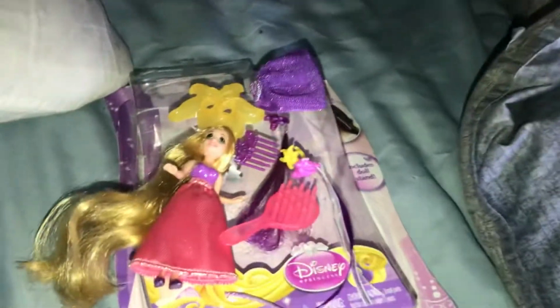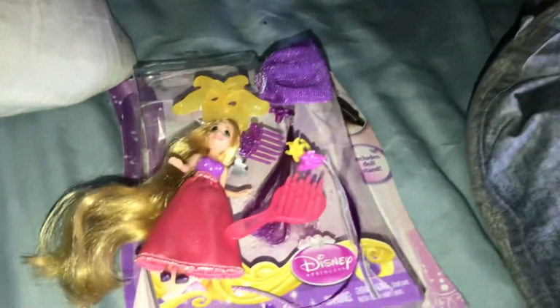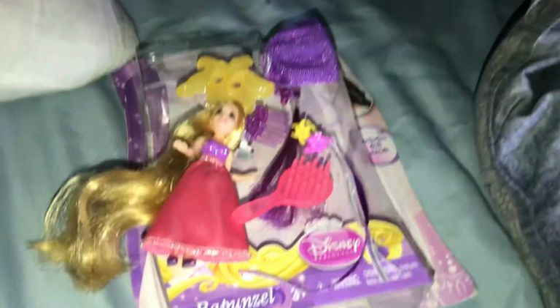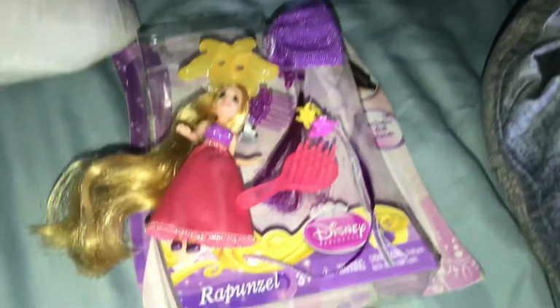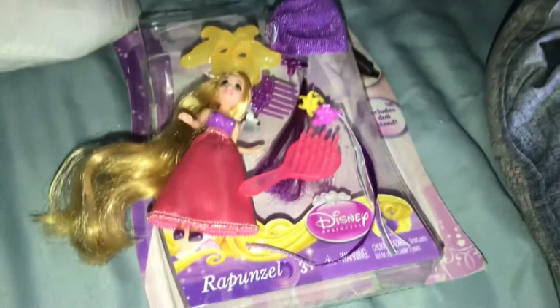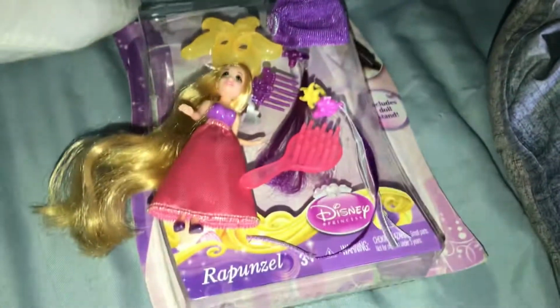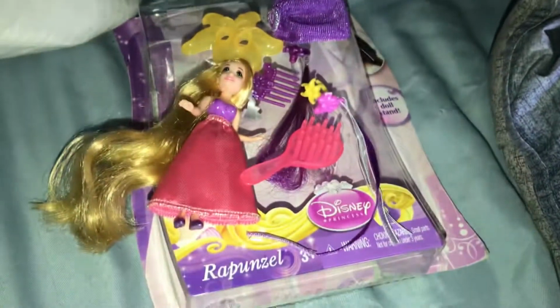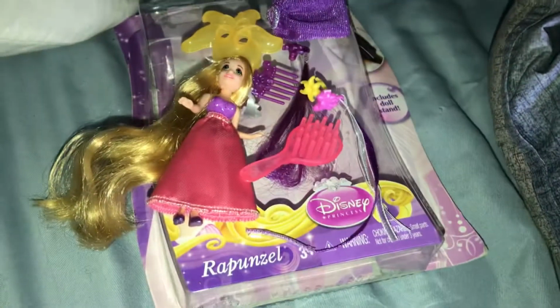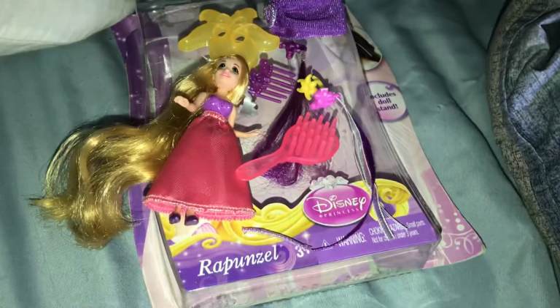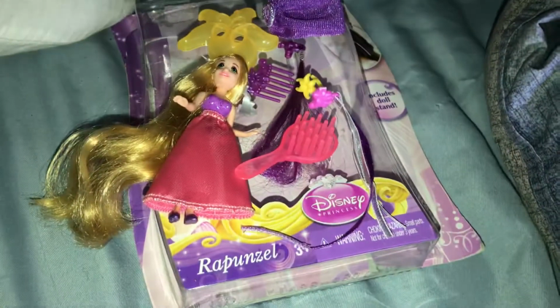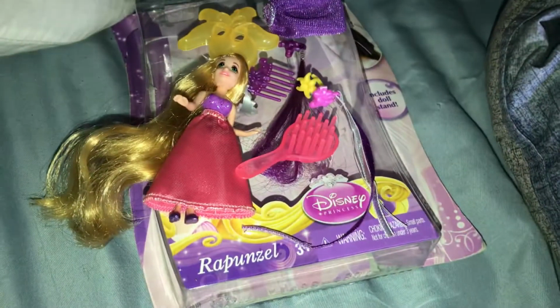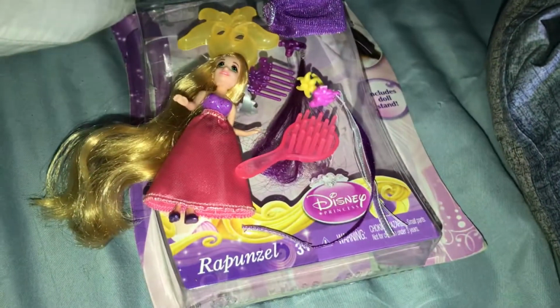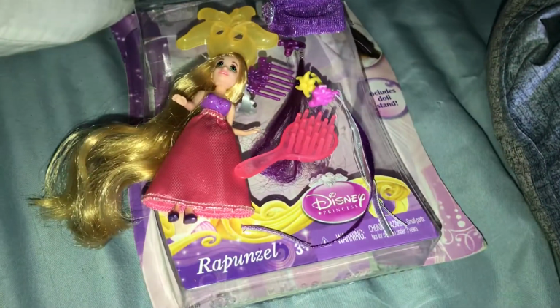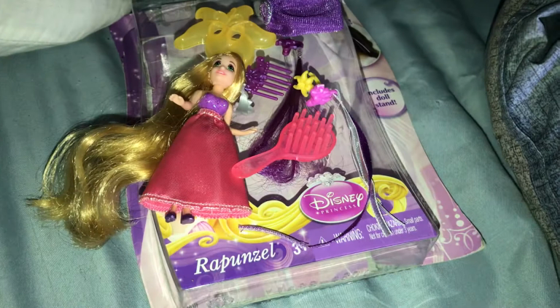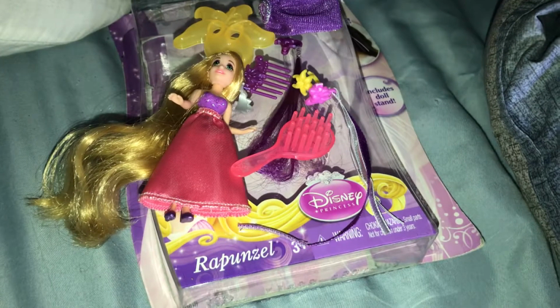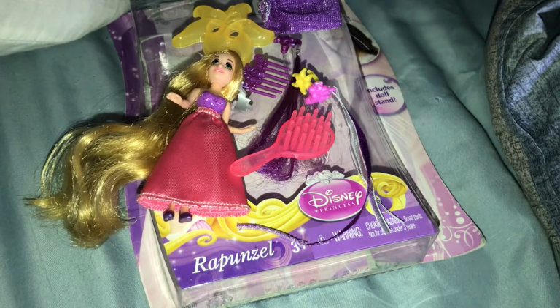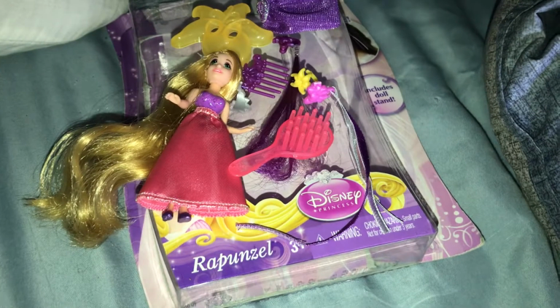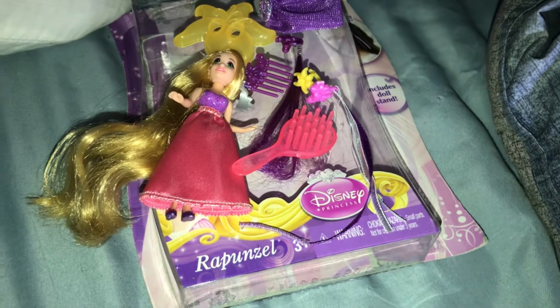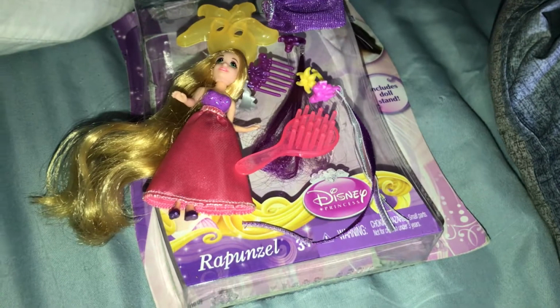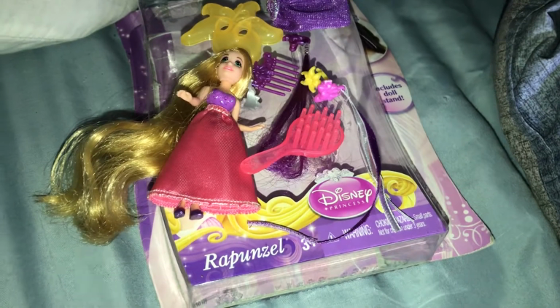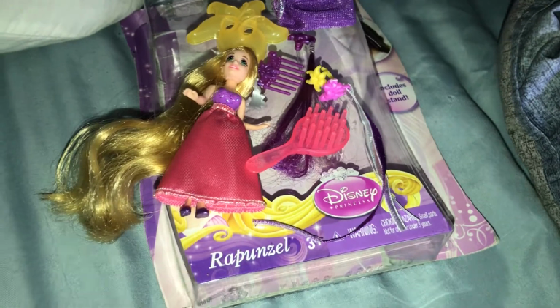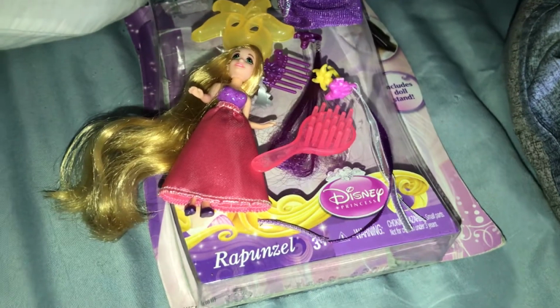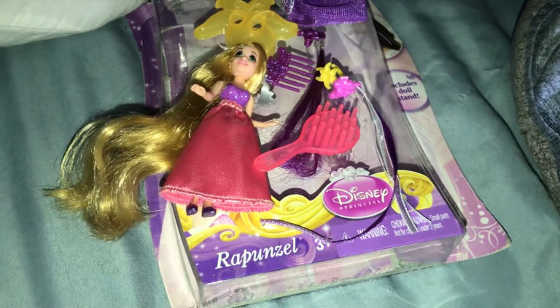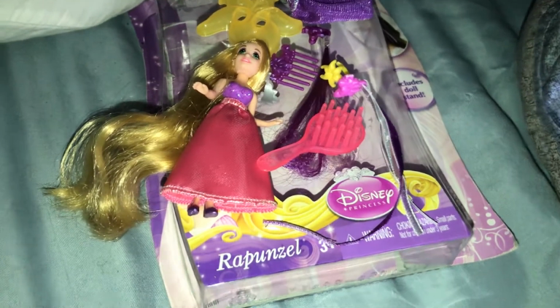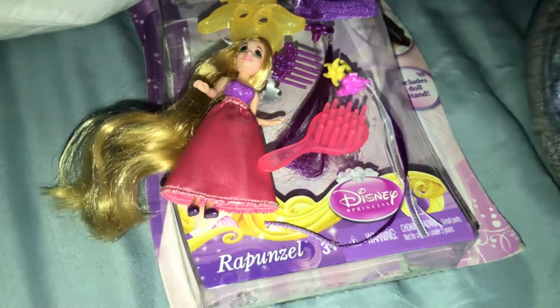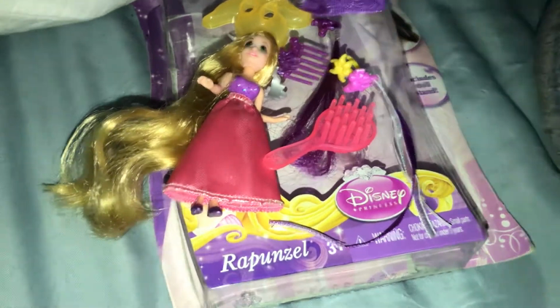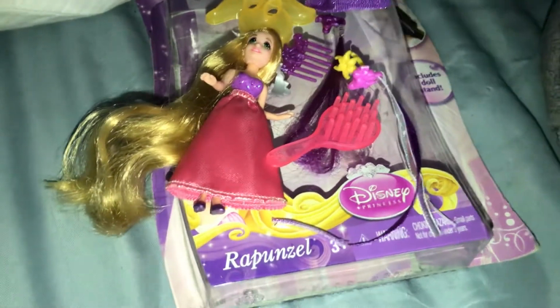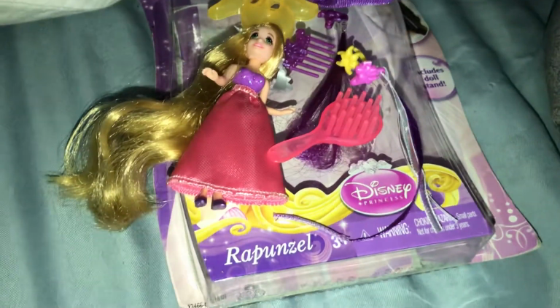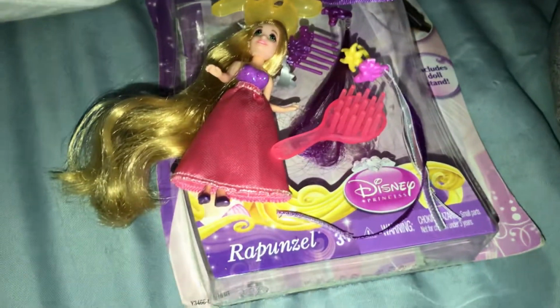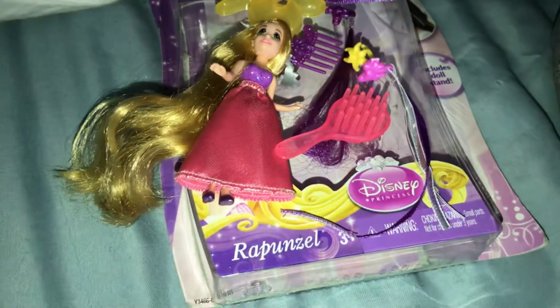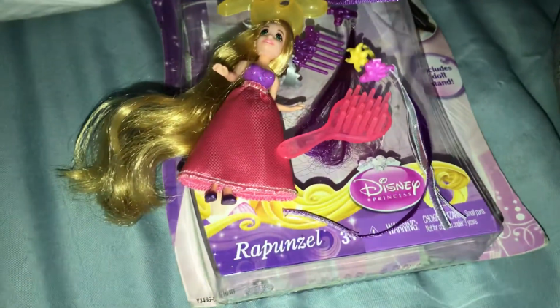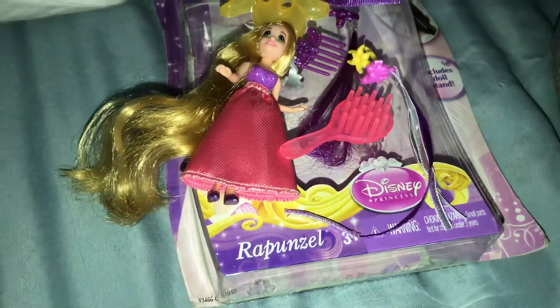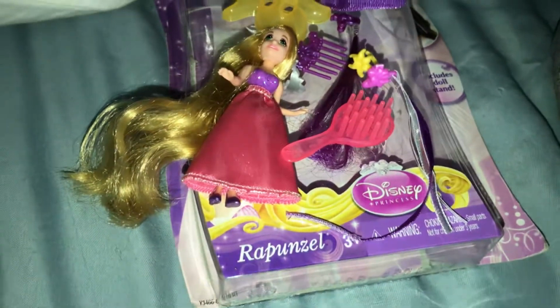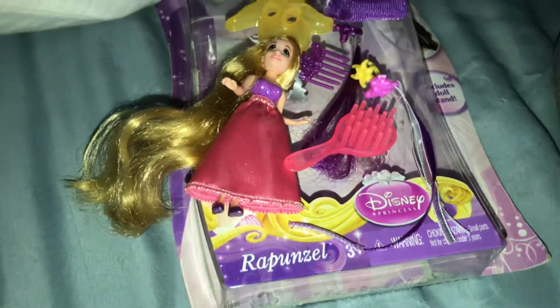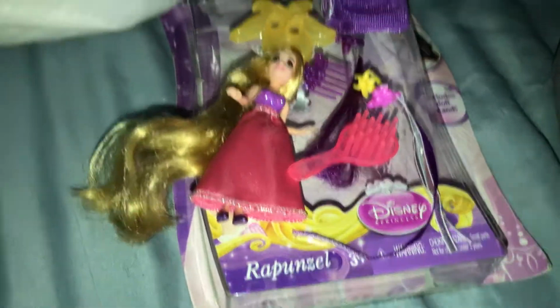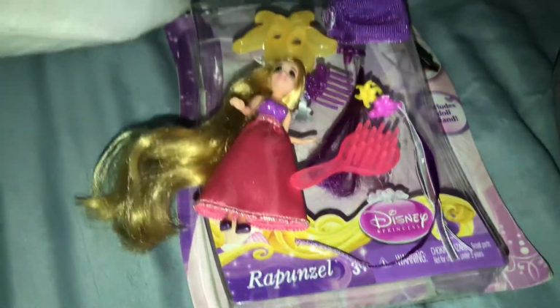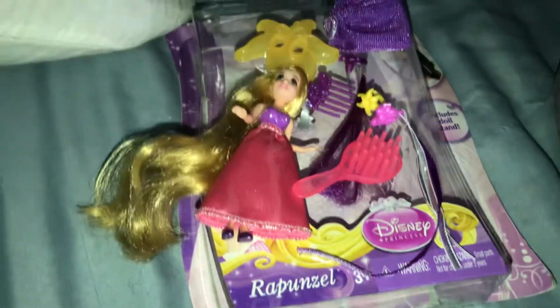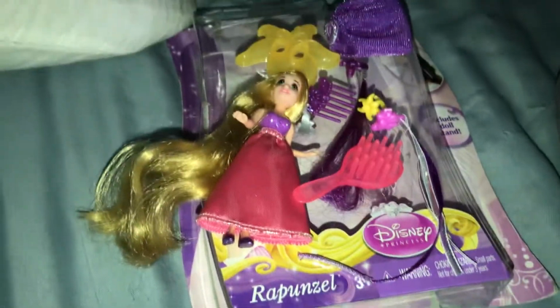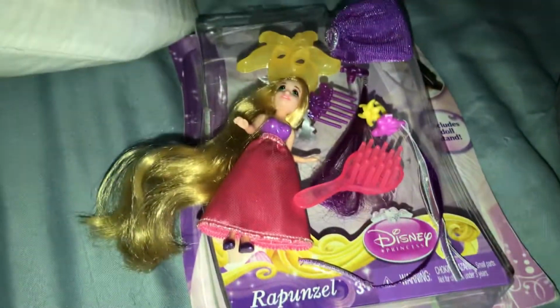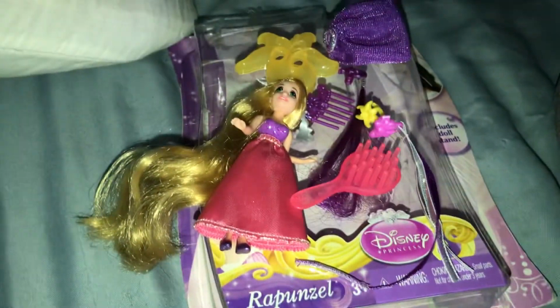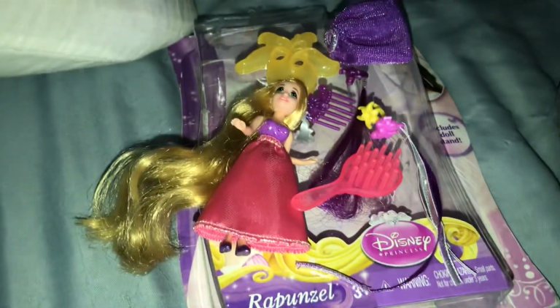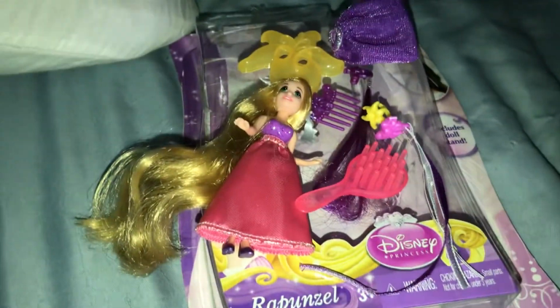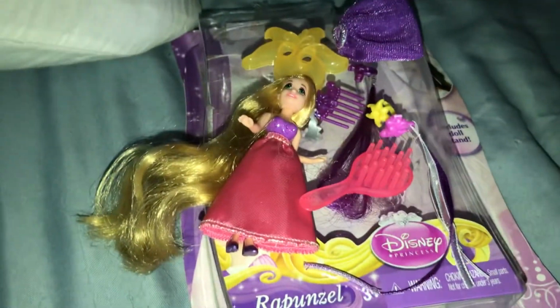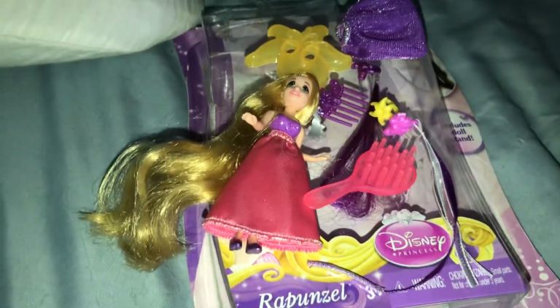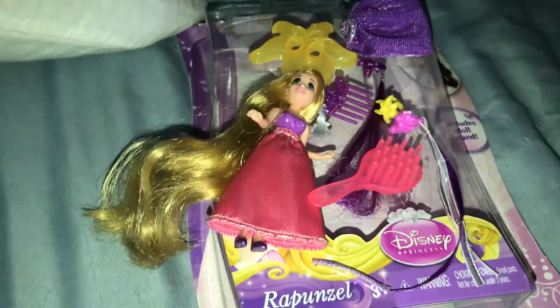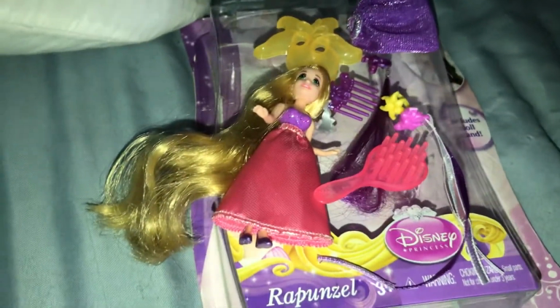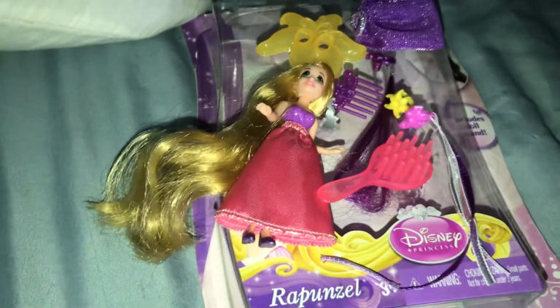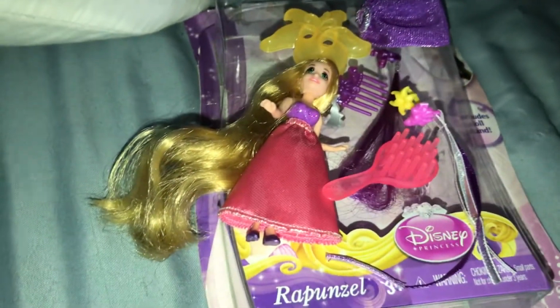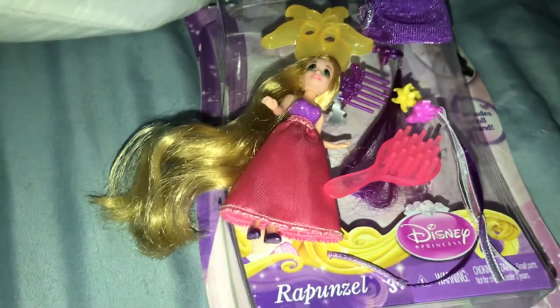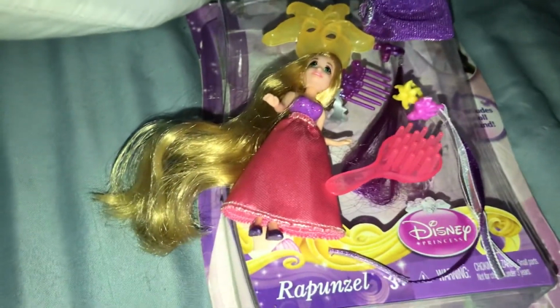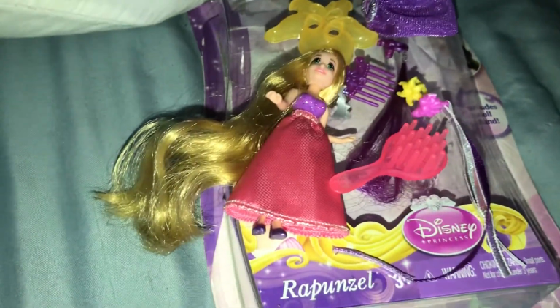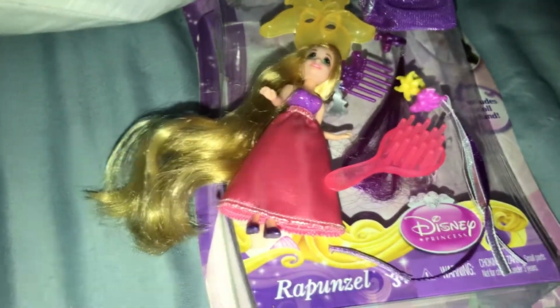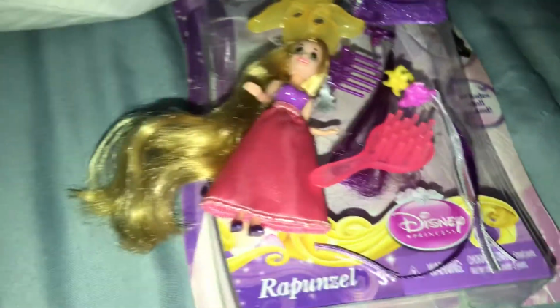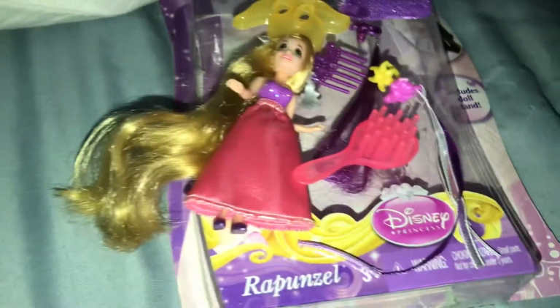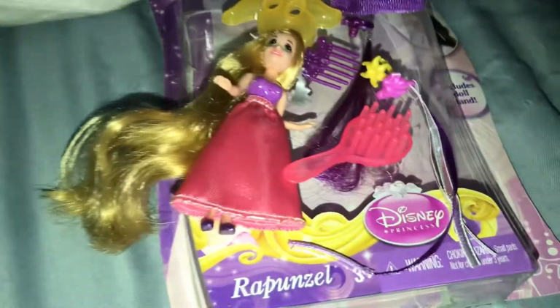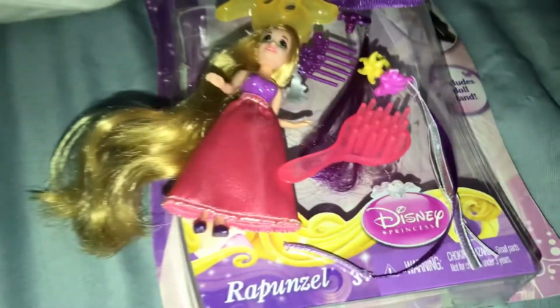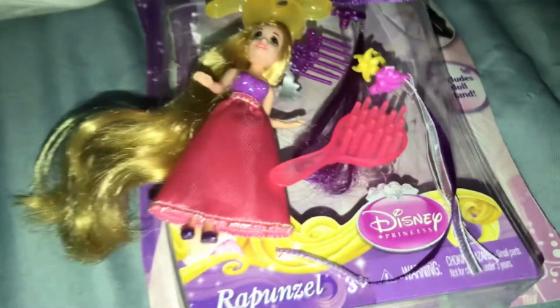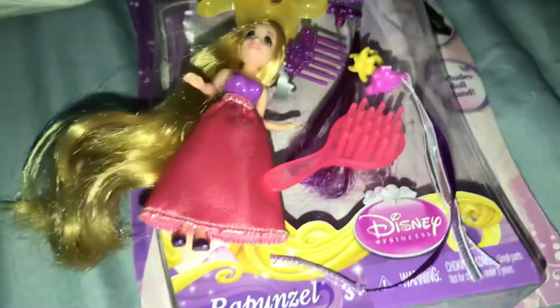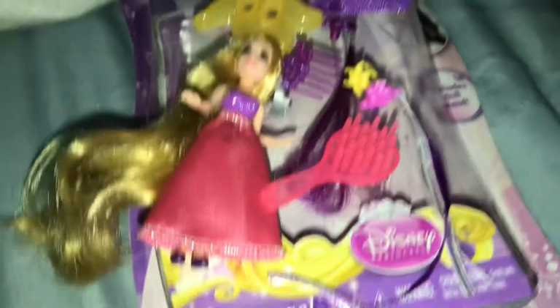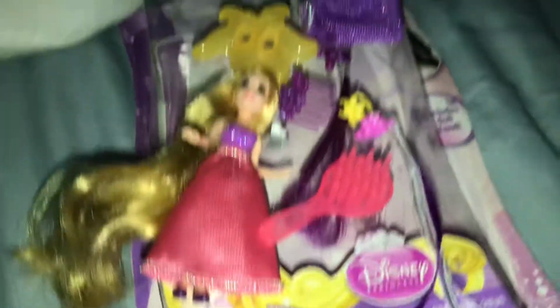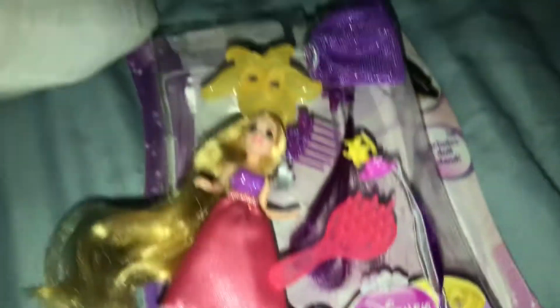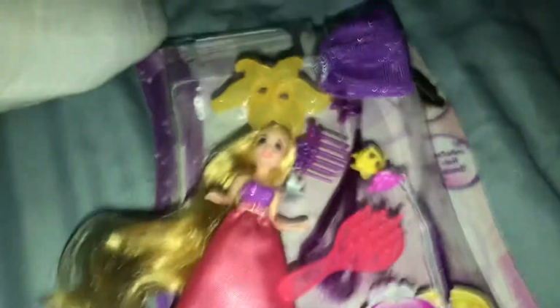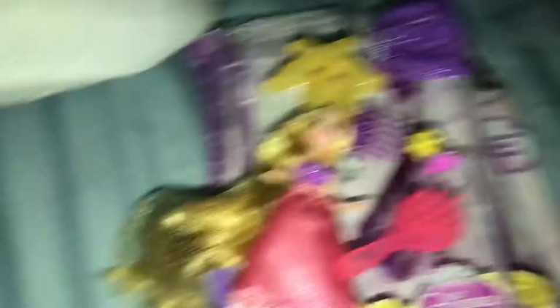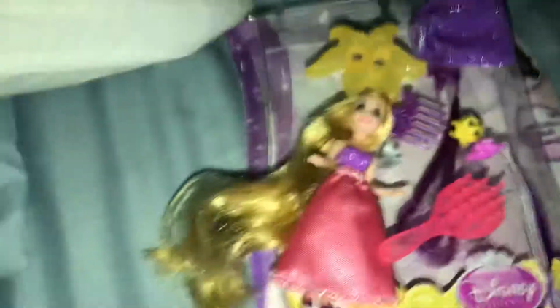I'm very glad I bought it. It's on Amazon. You can get it for, like, $42. And that's how much I got it for.